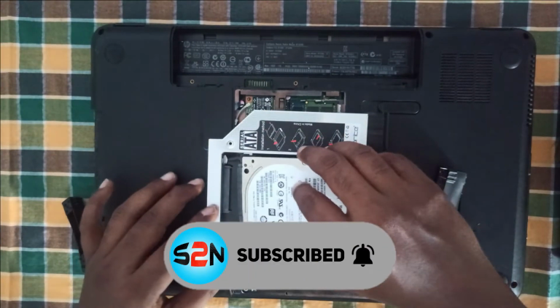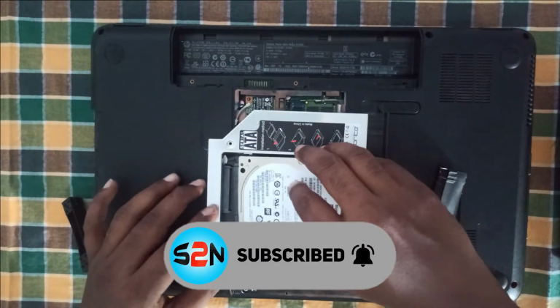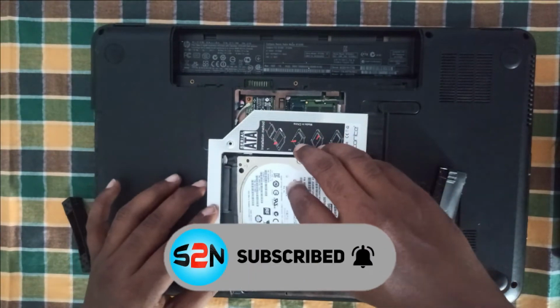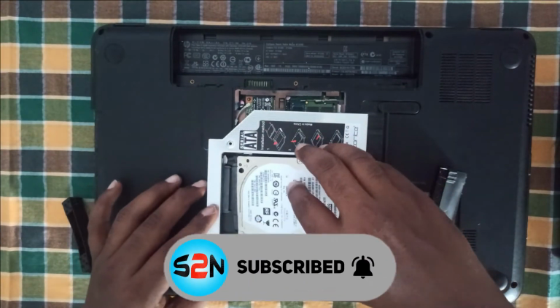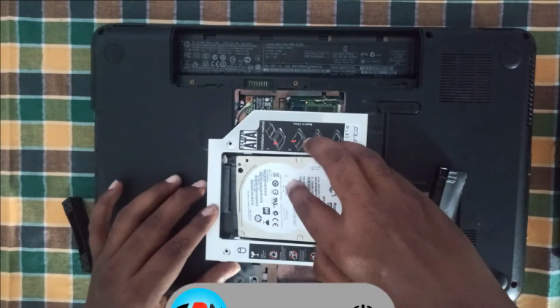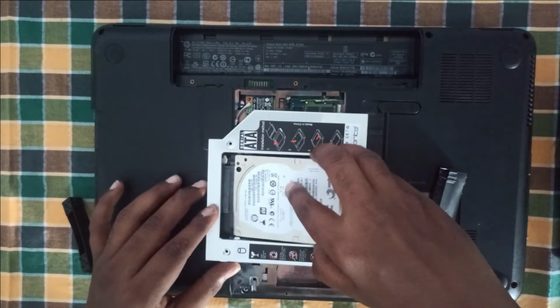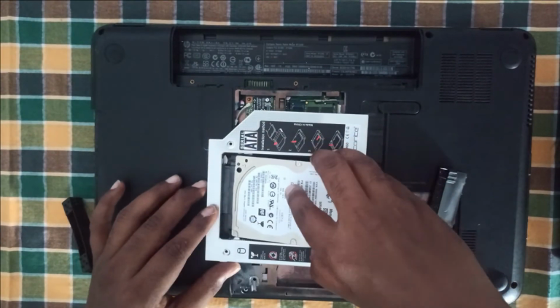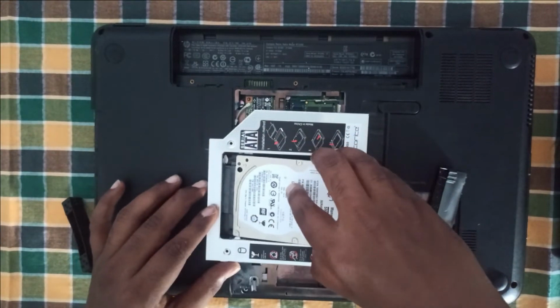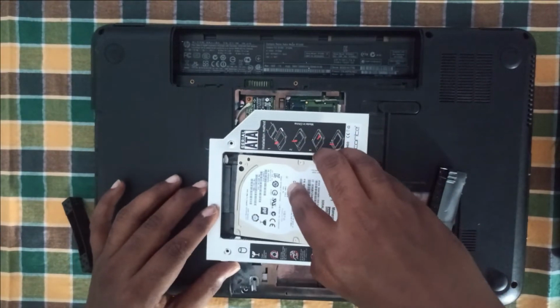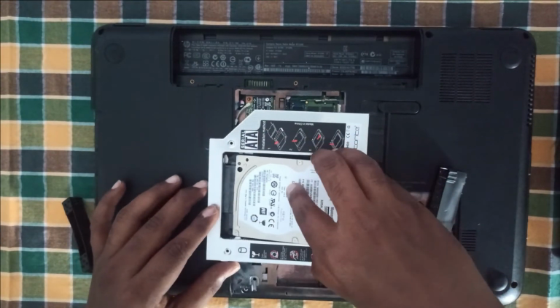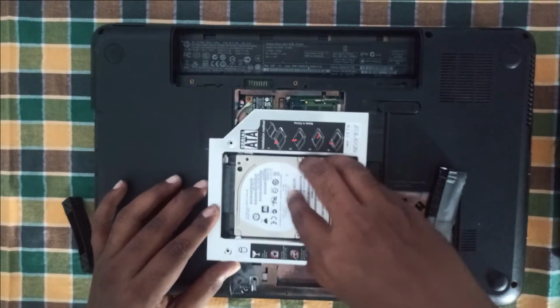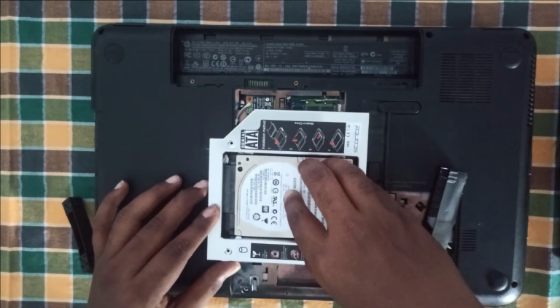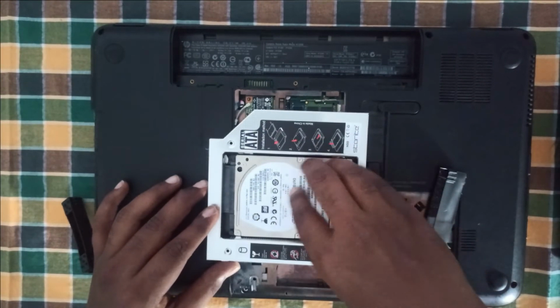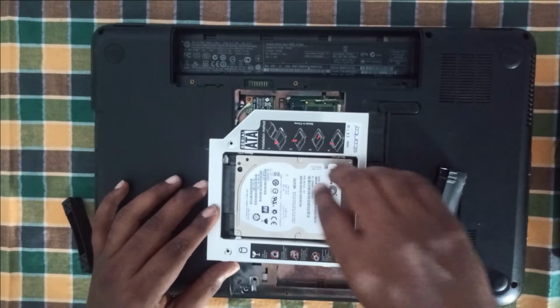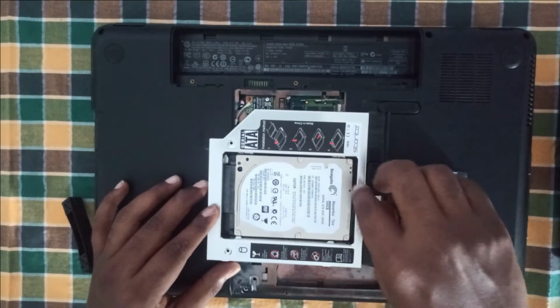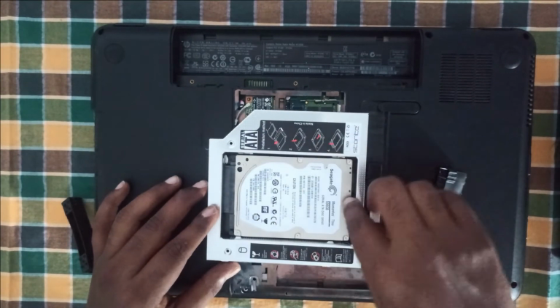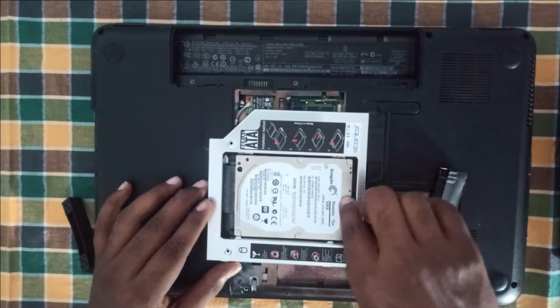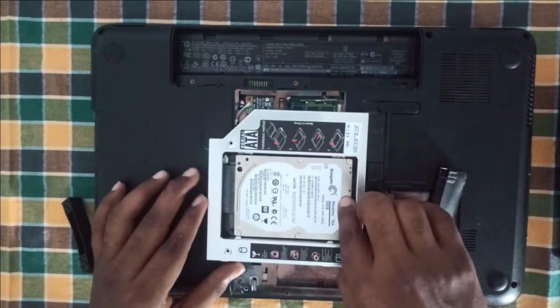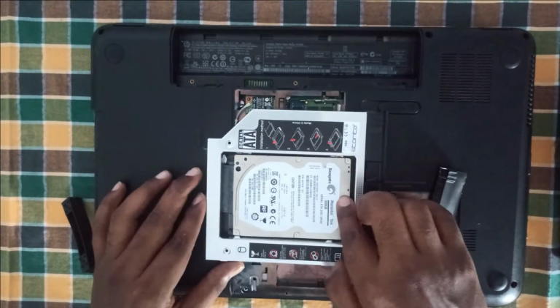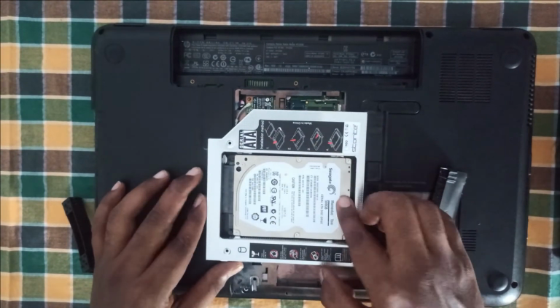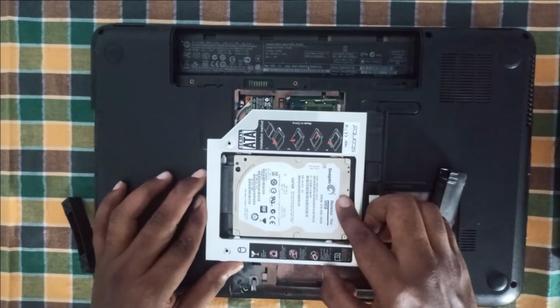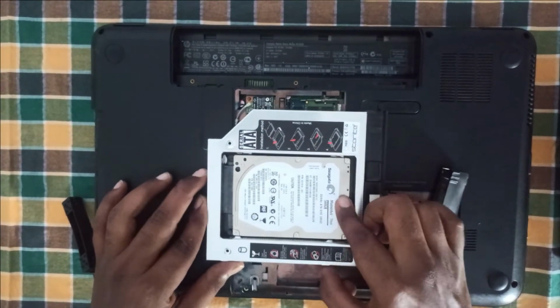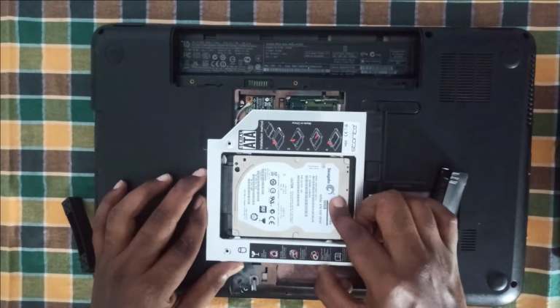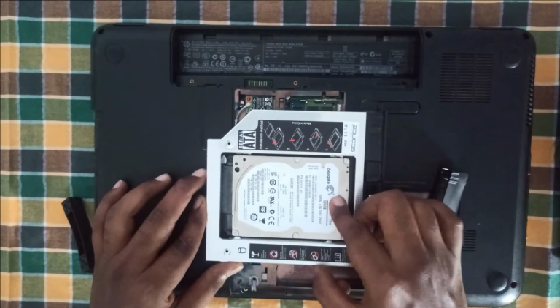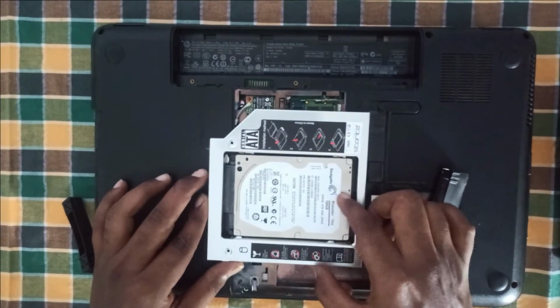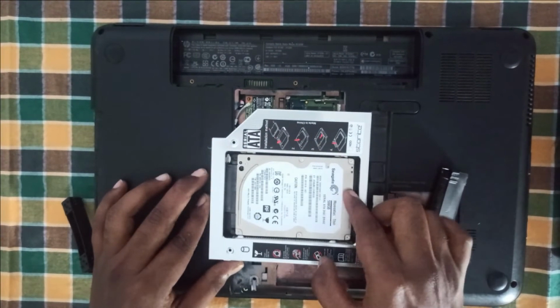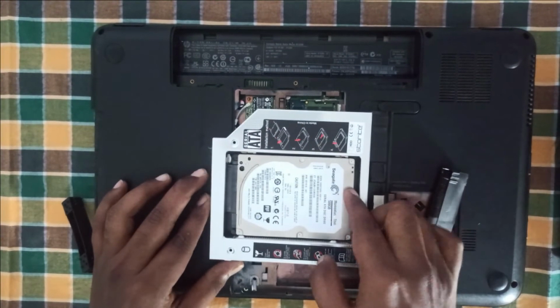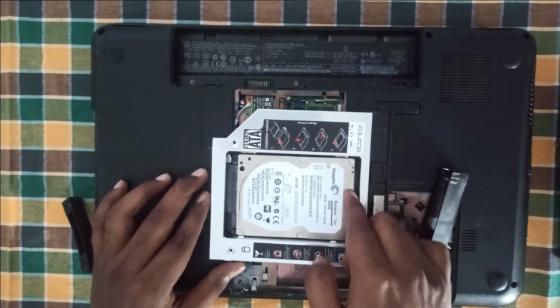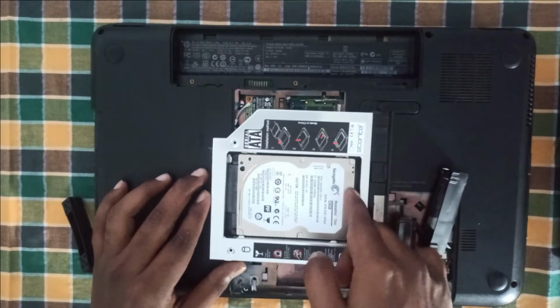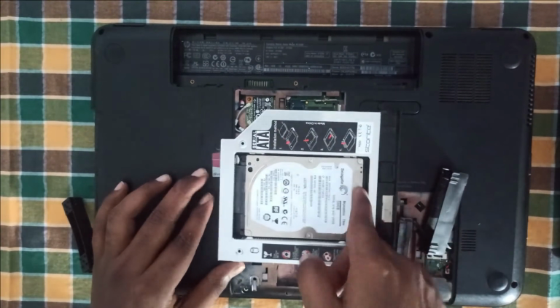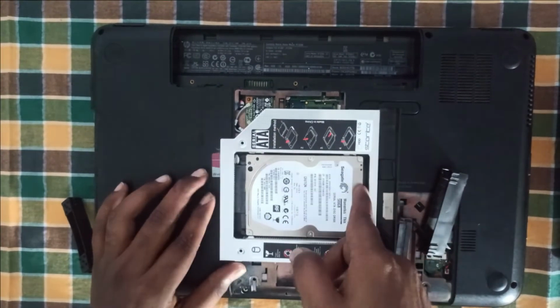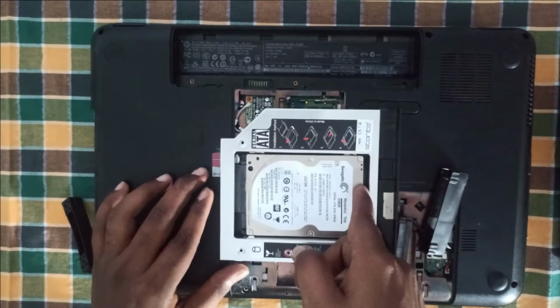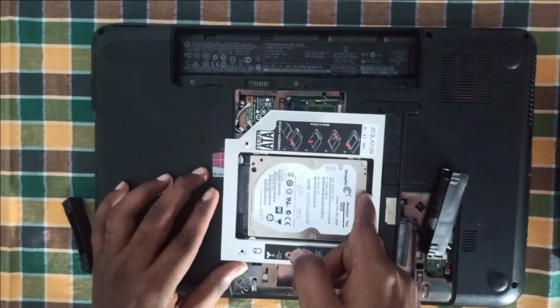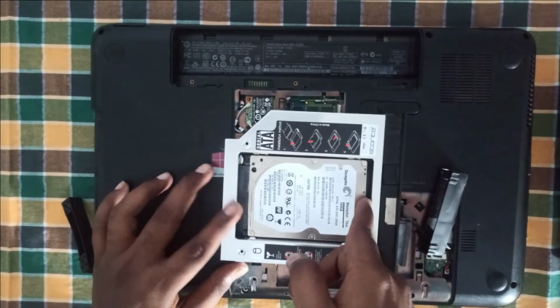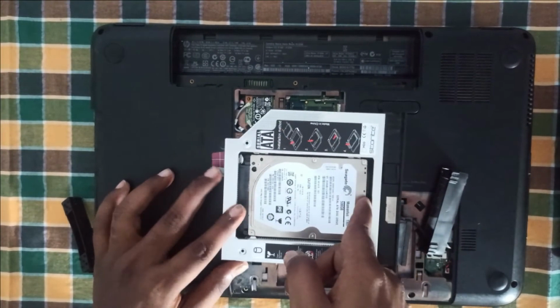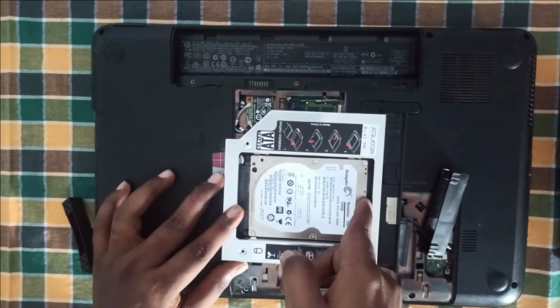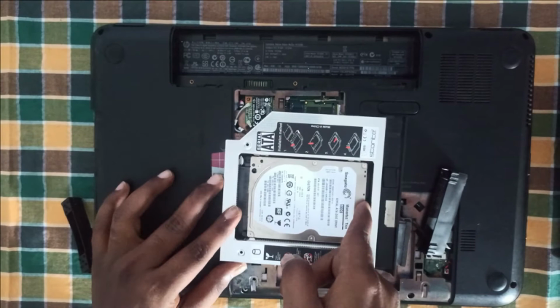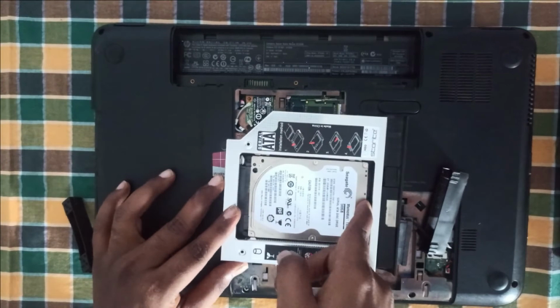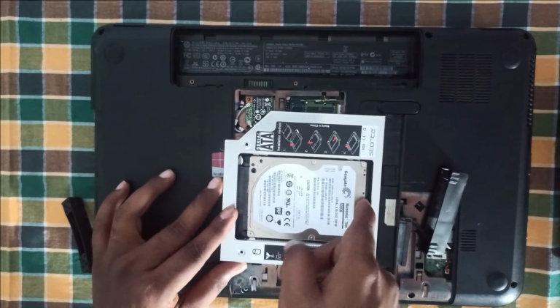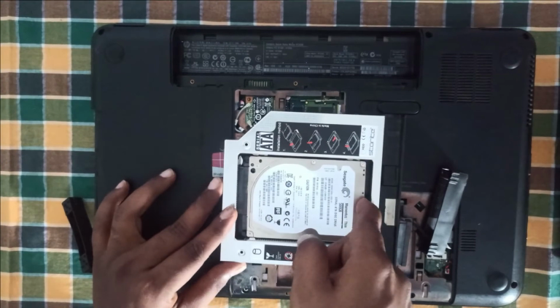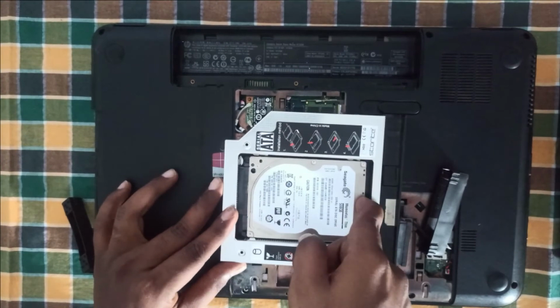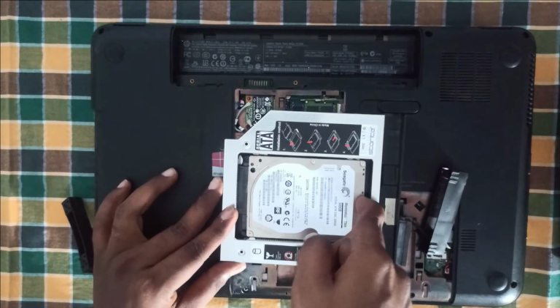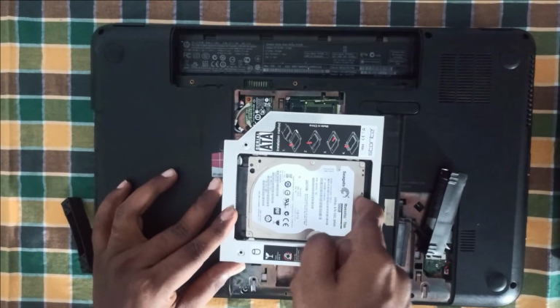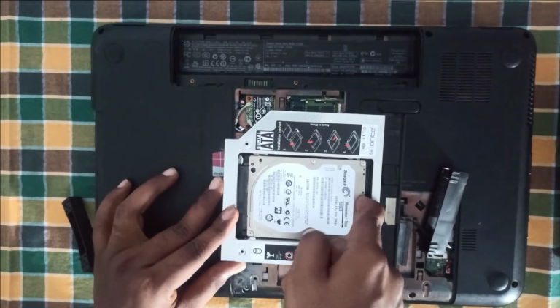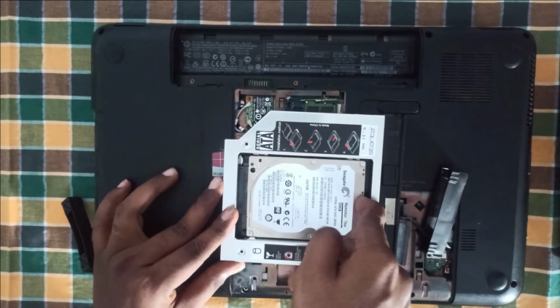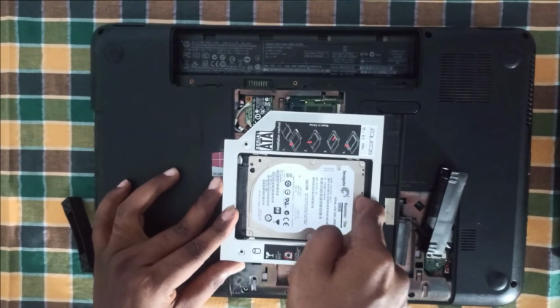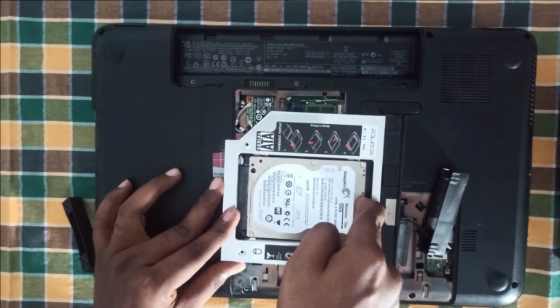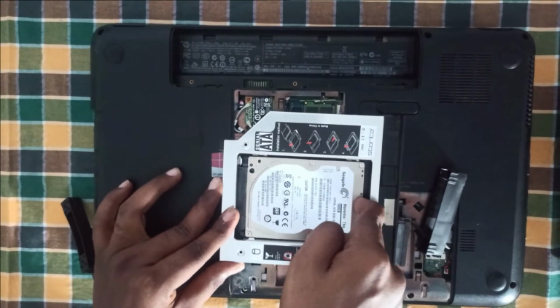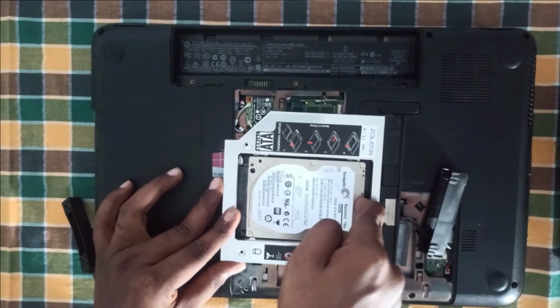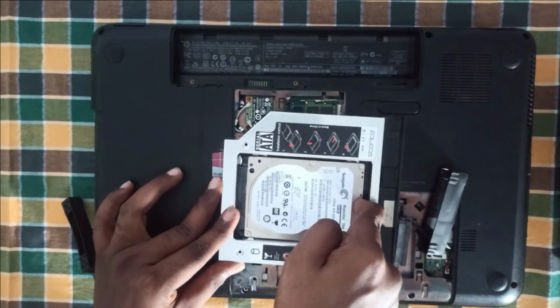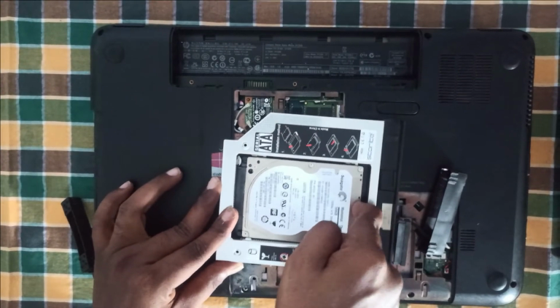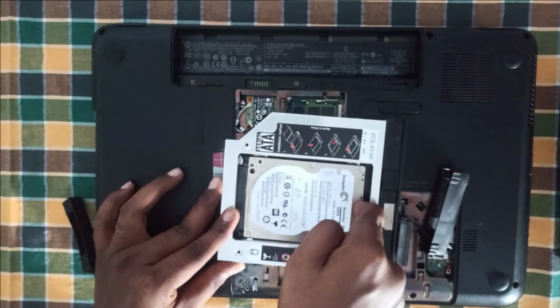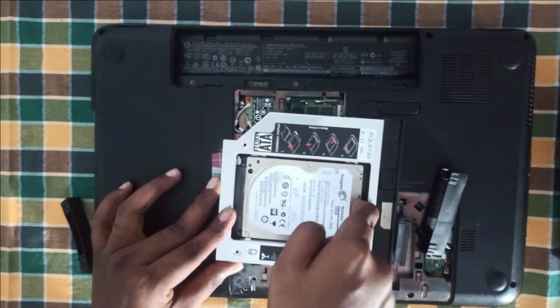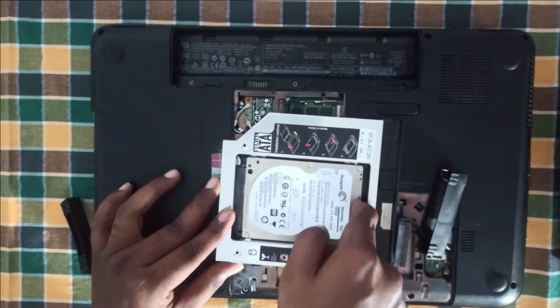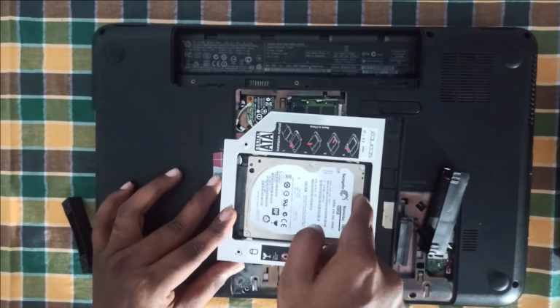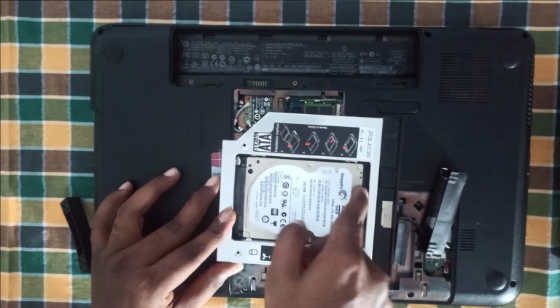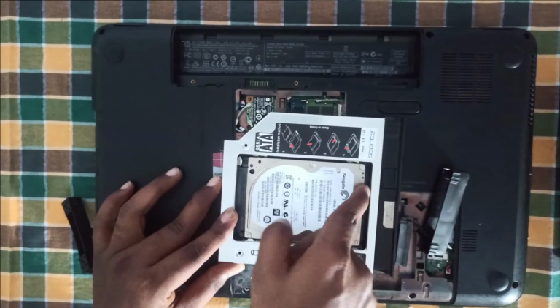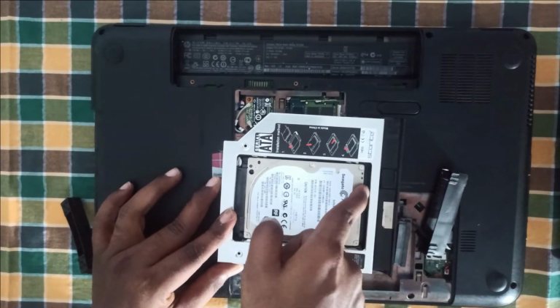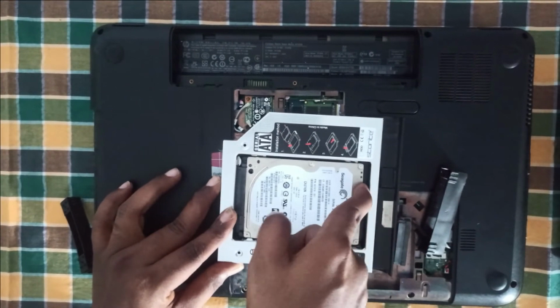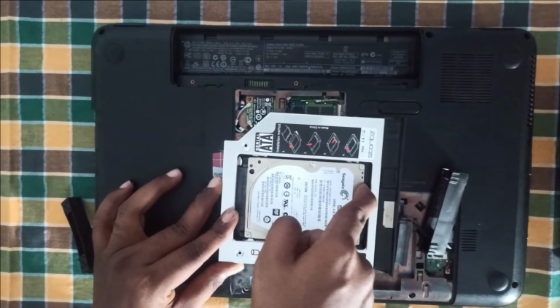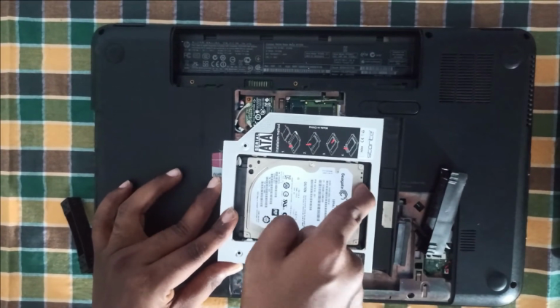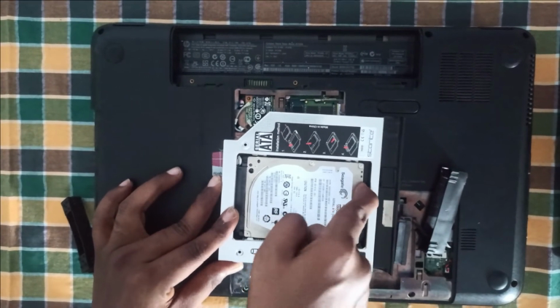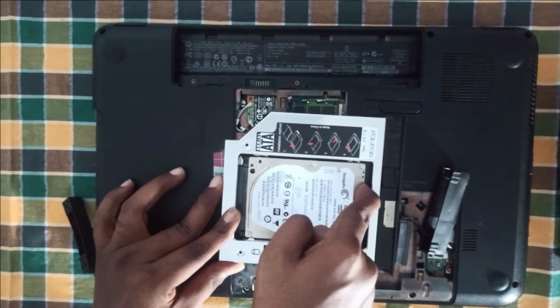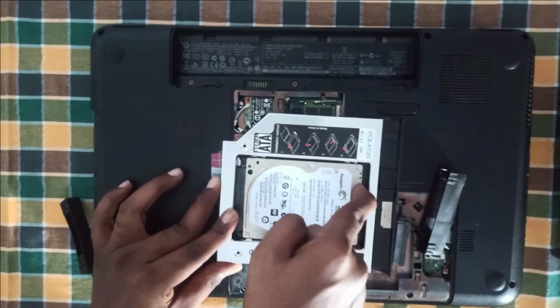Fix the removed hard disk in the caddy and use the provided screws to hold the hard disk in the caddy.